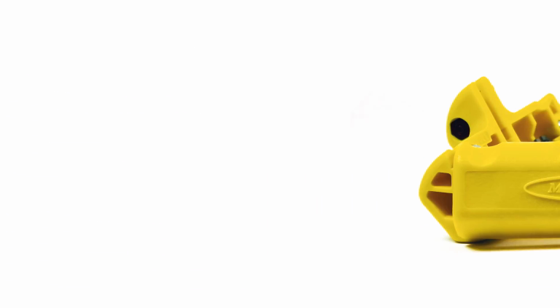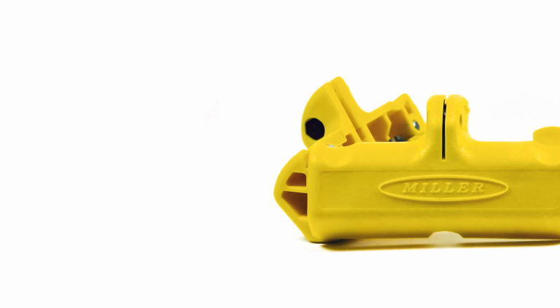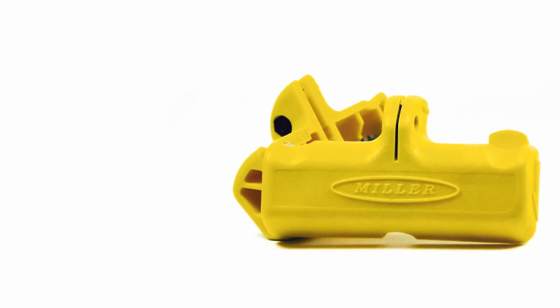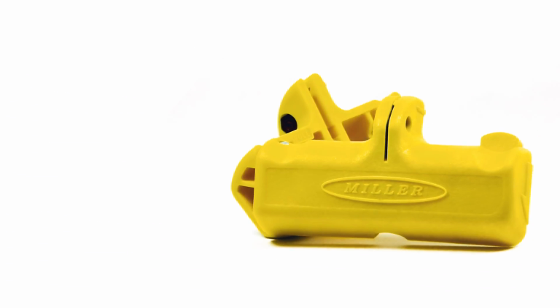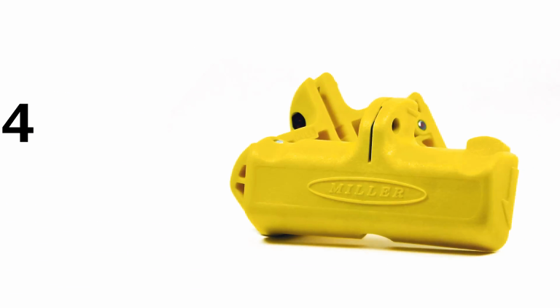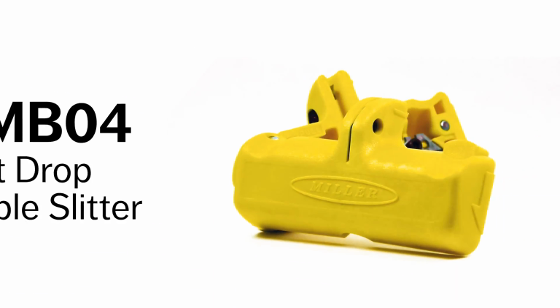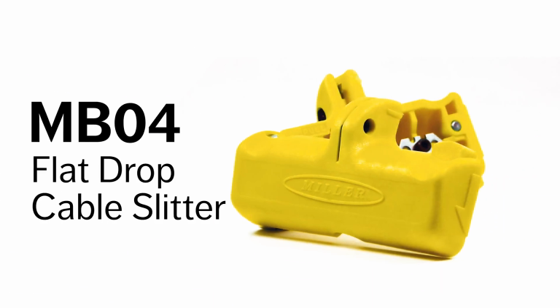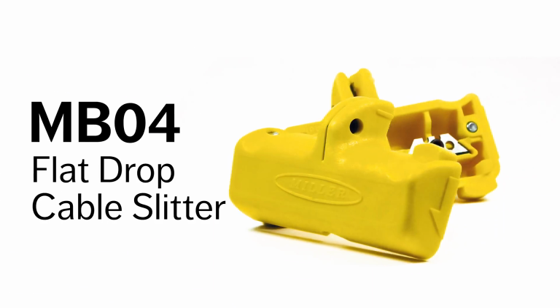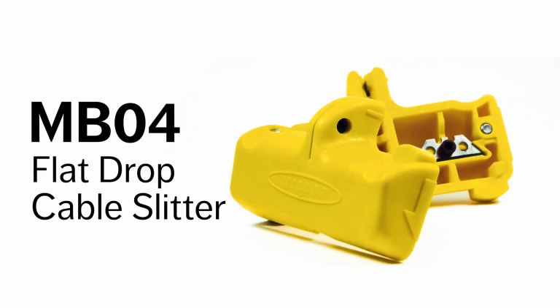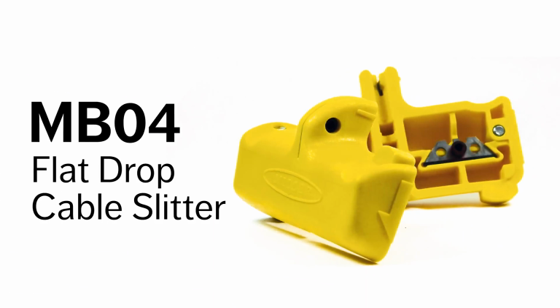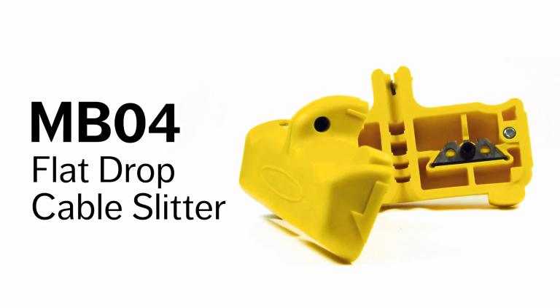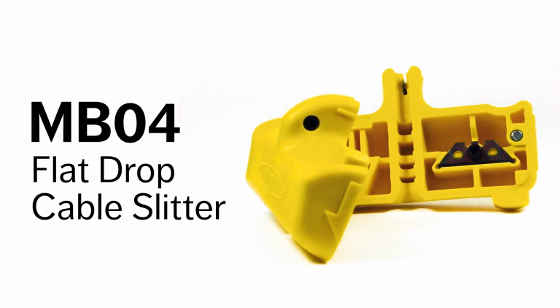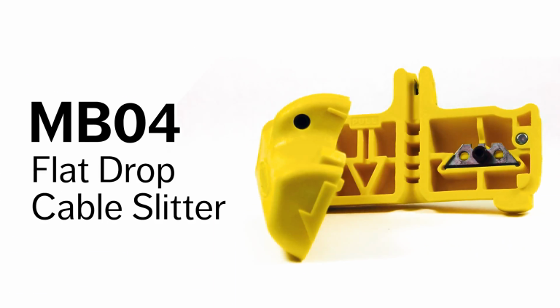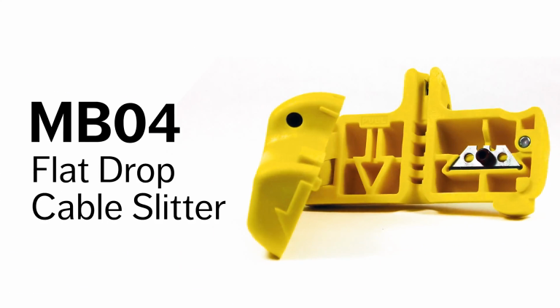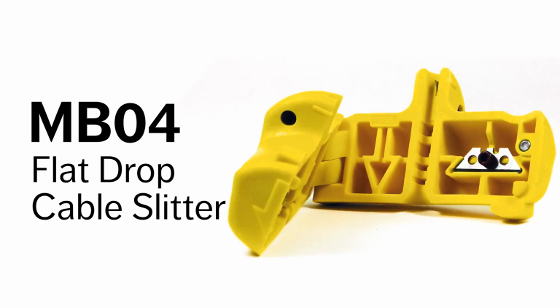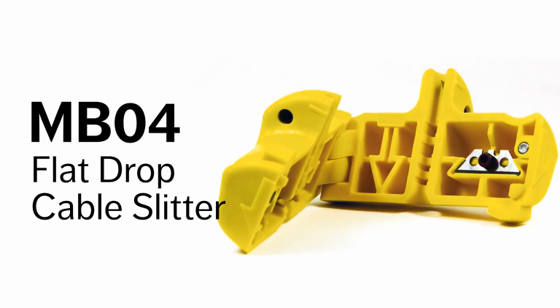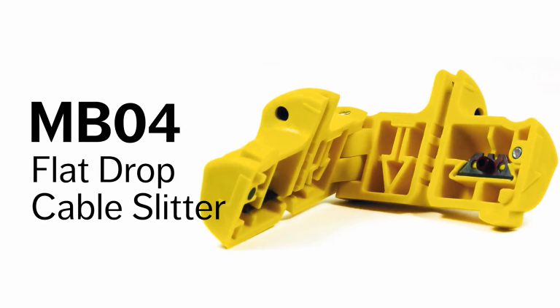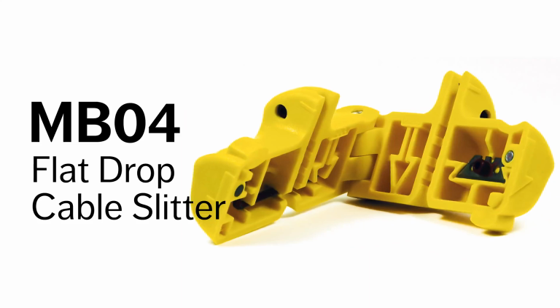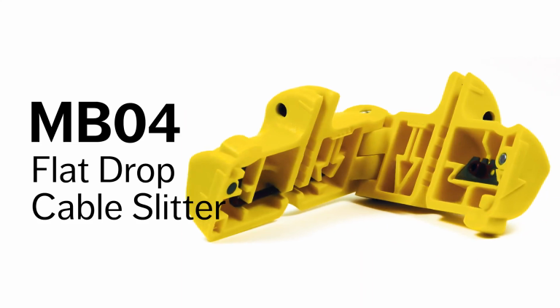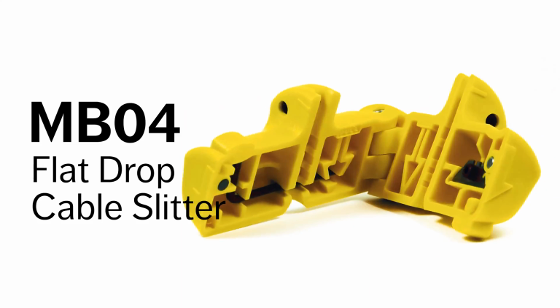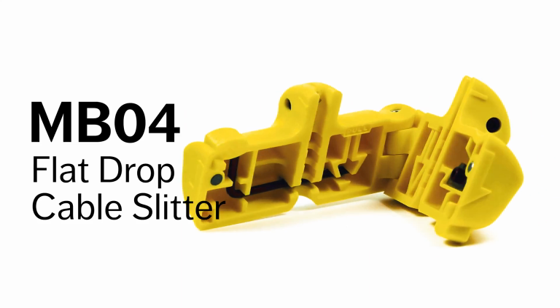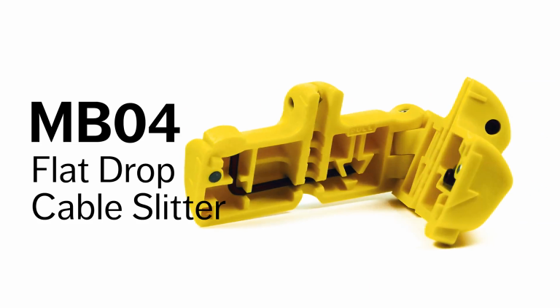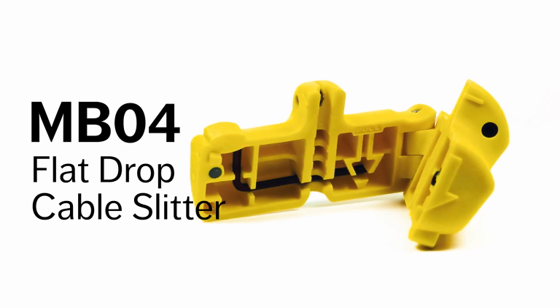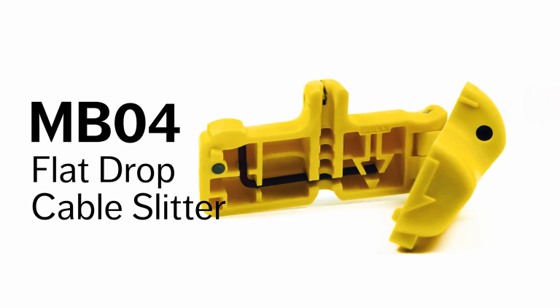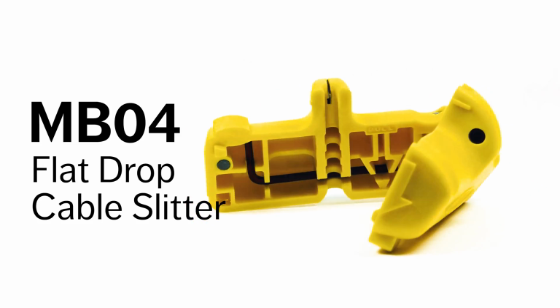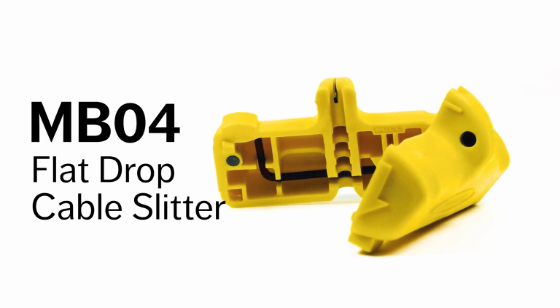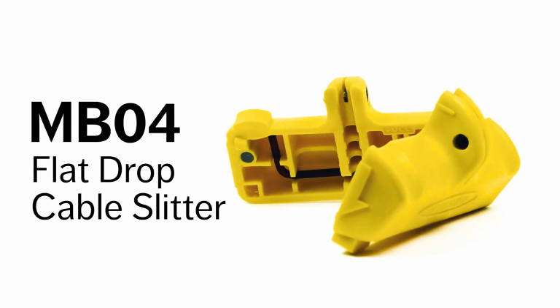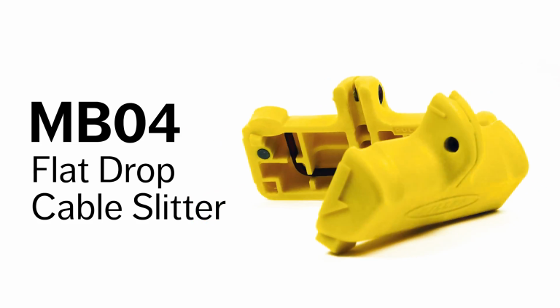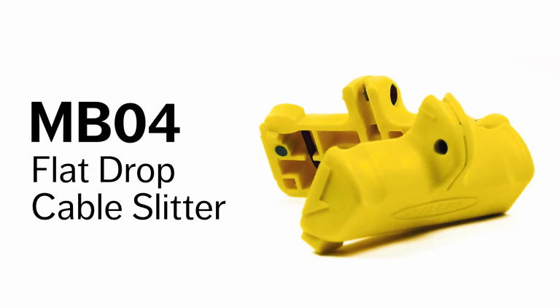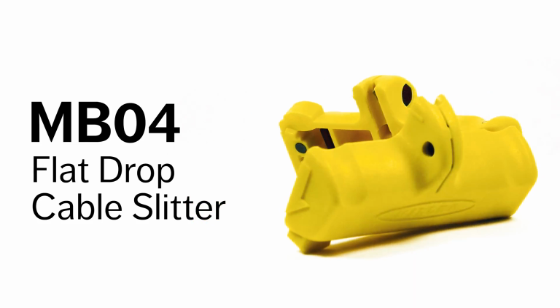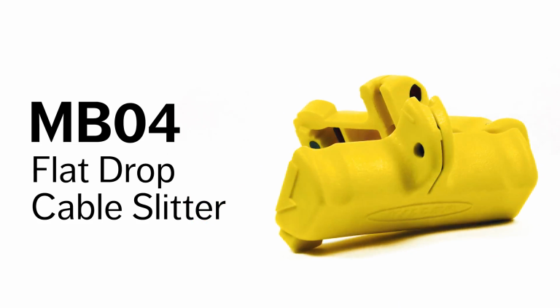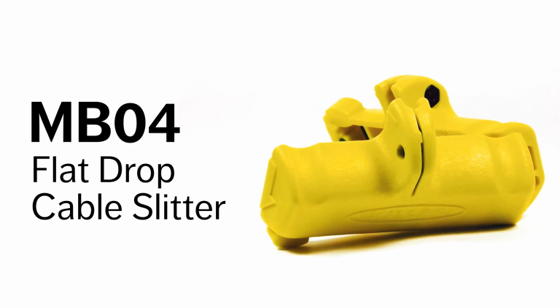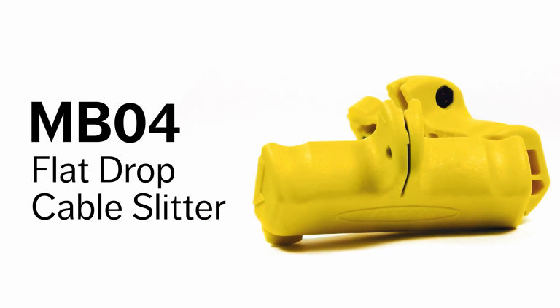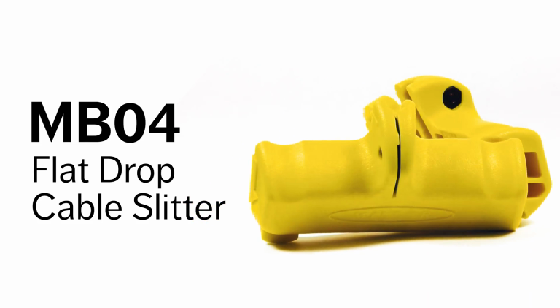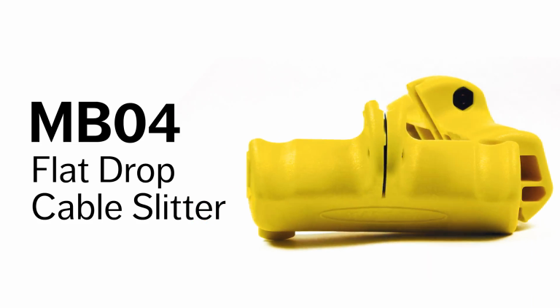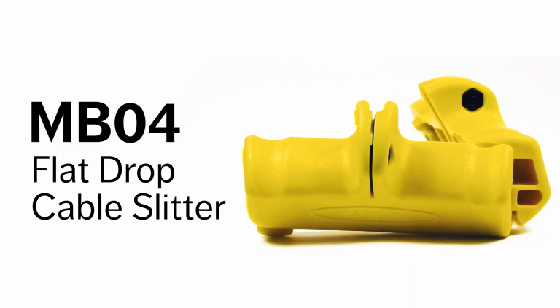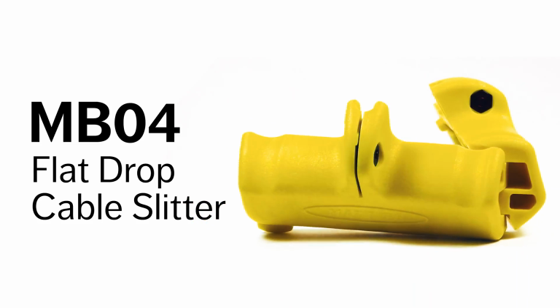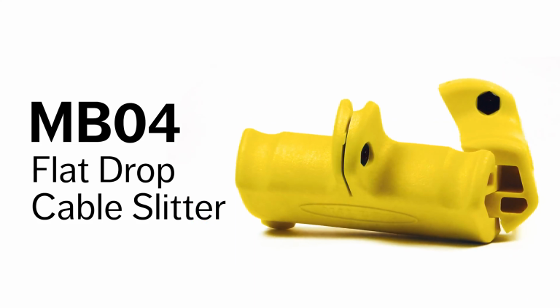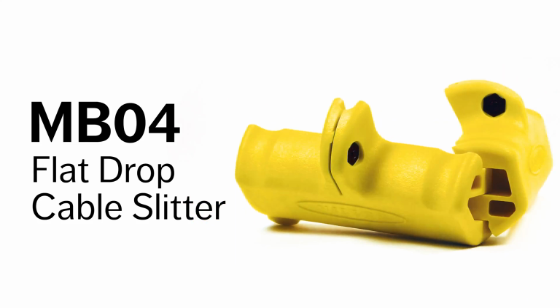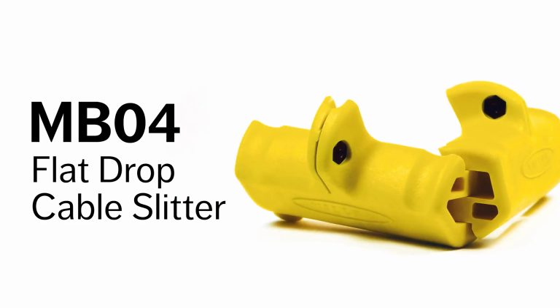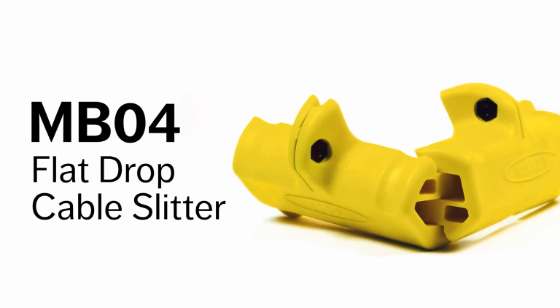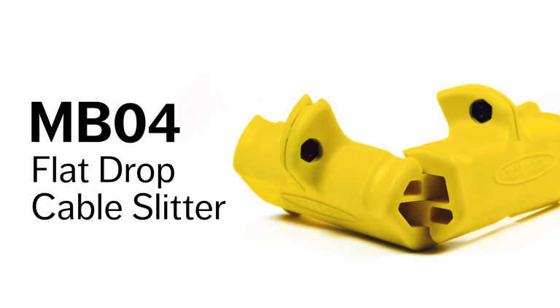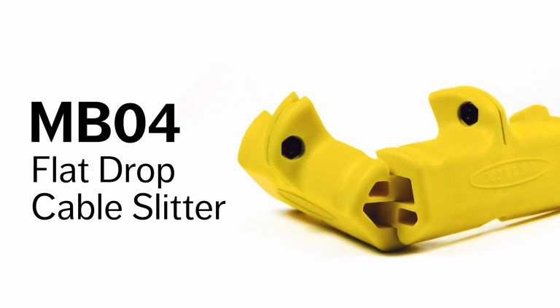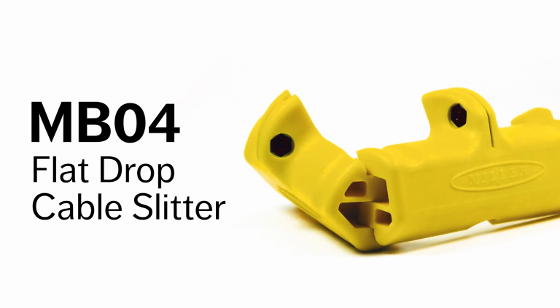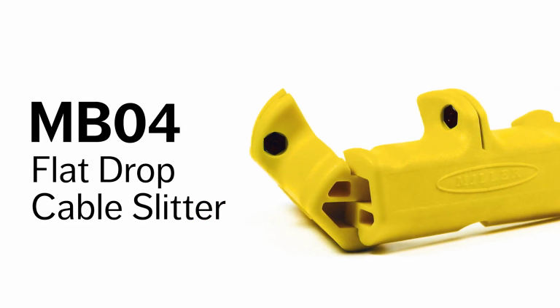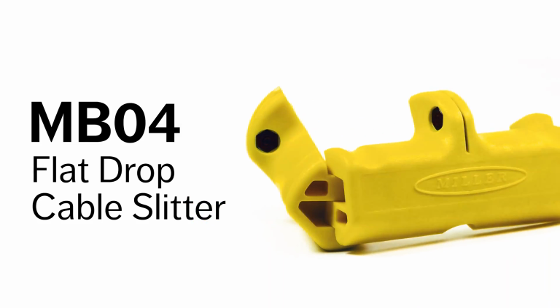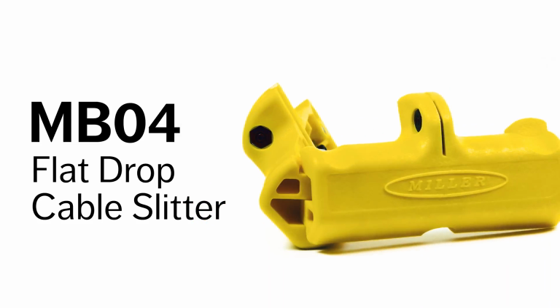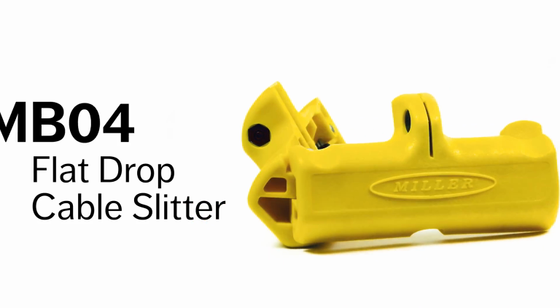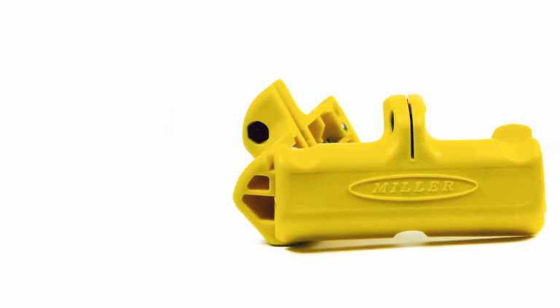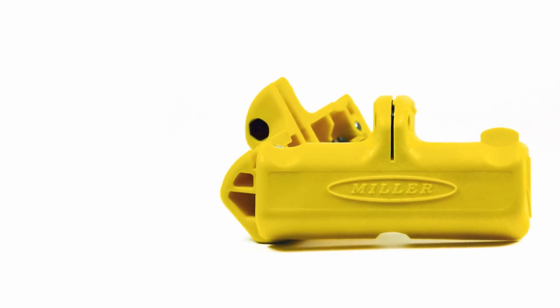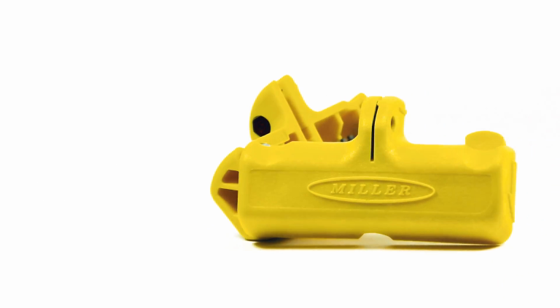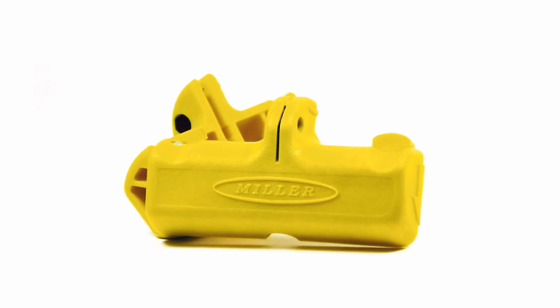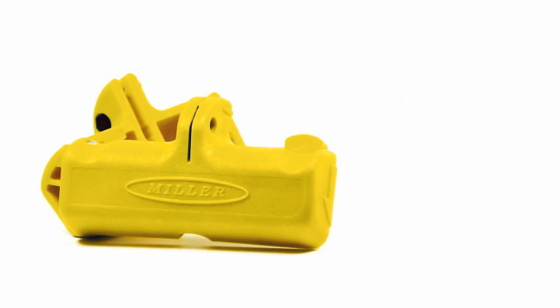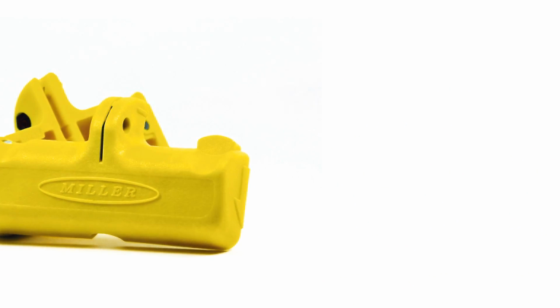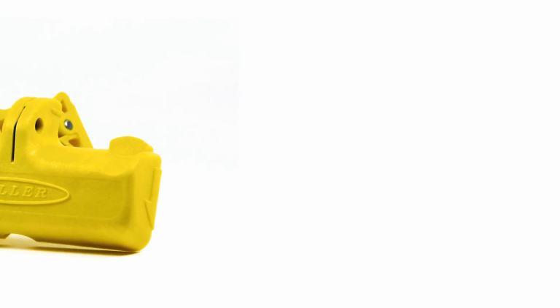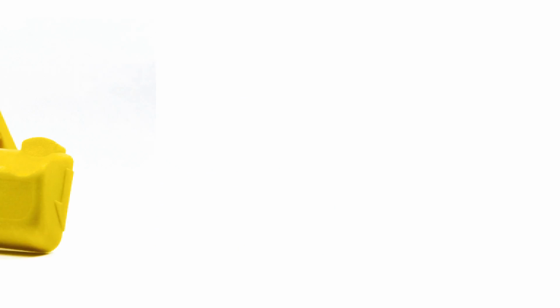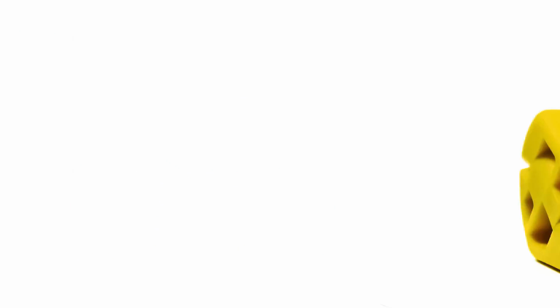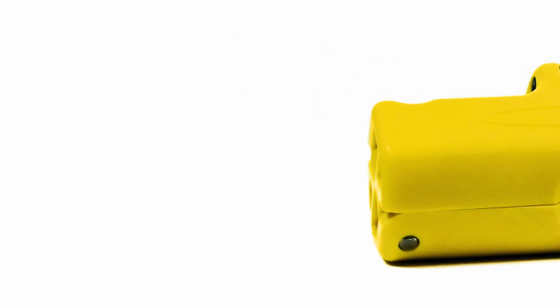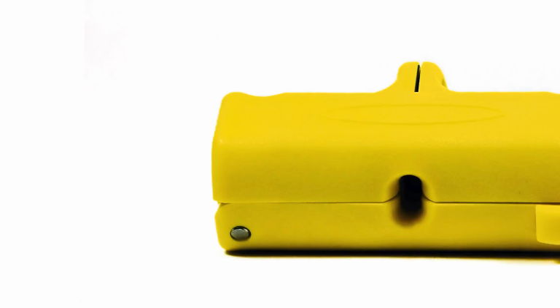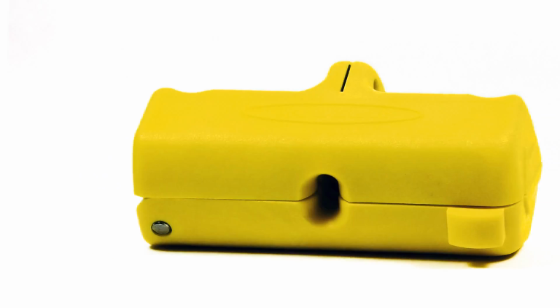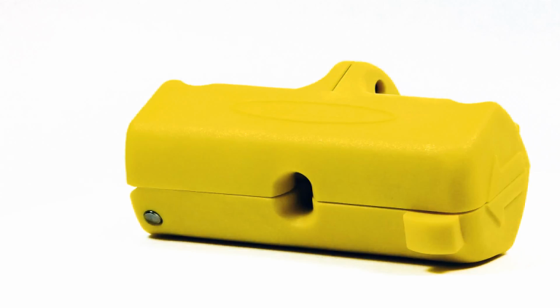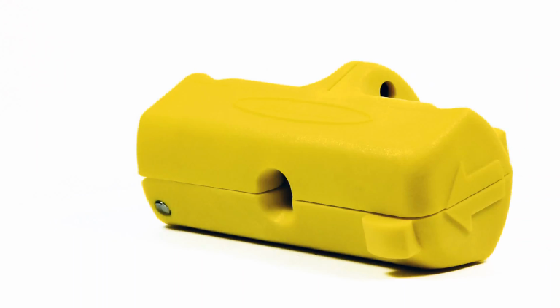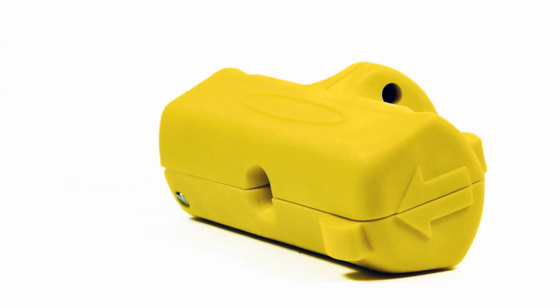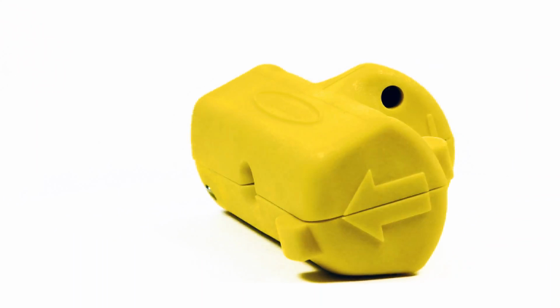The Miller NB04 Flat Drop Cable Slitter brings a new twist to sledding both sides of flat drop cable jackets in one easy step.